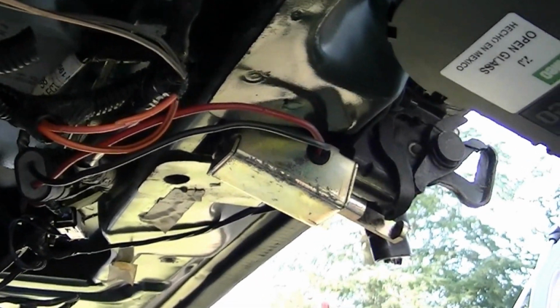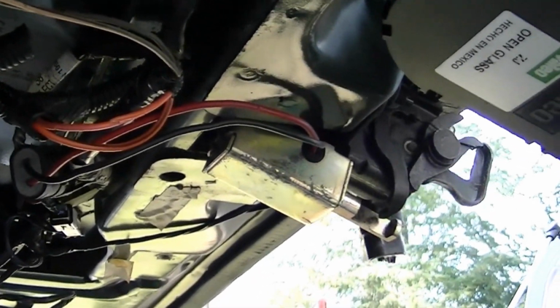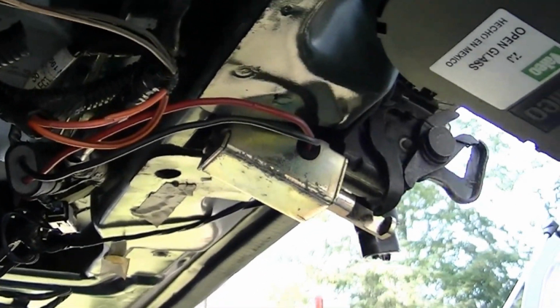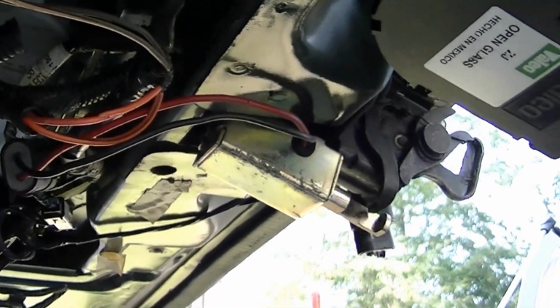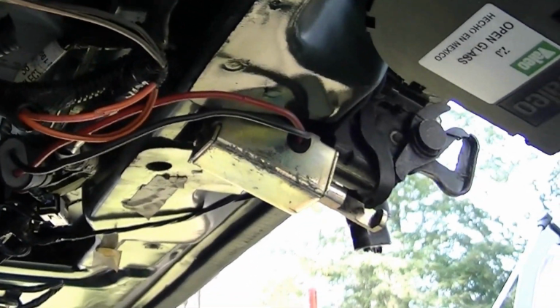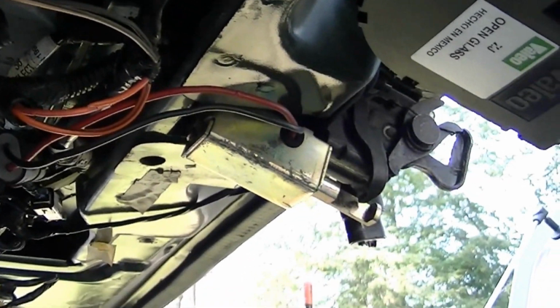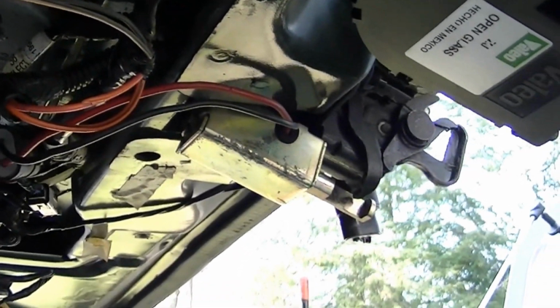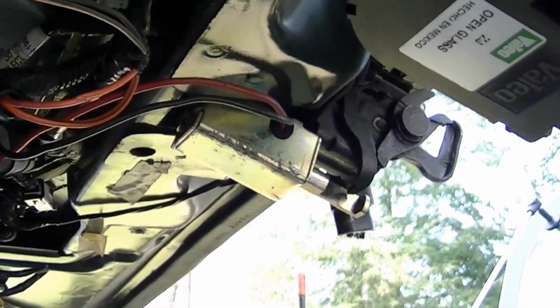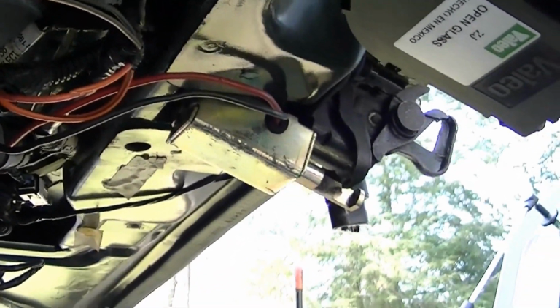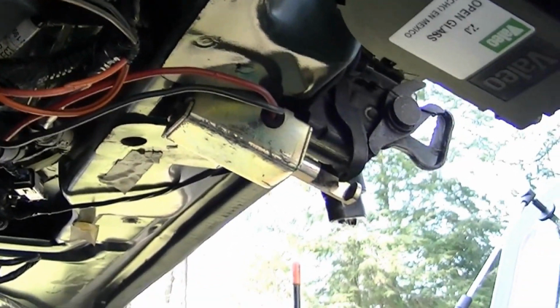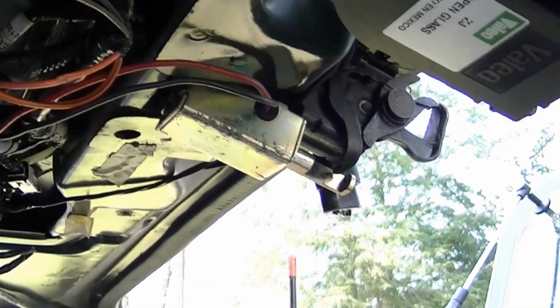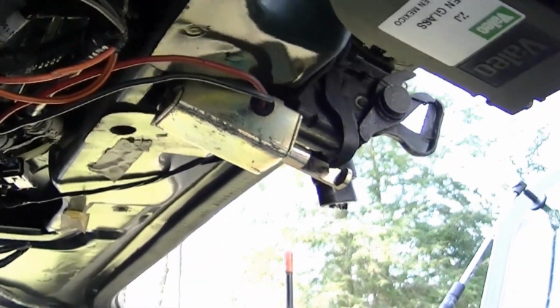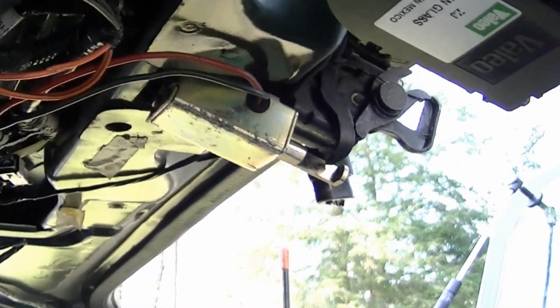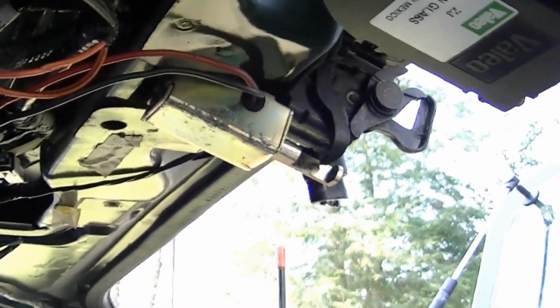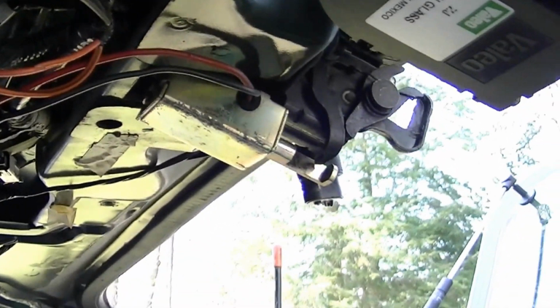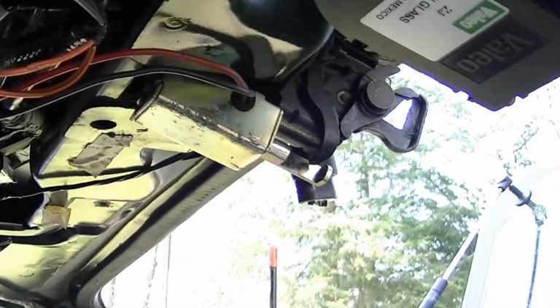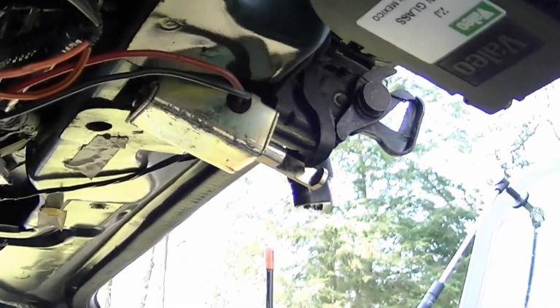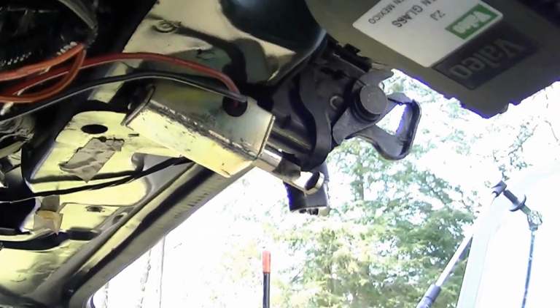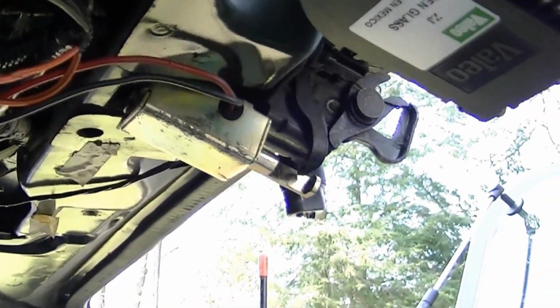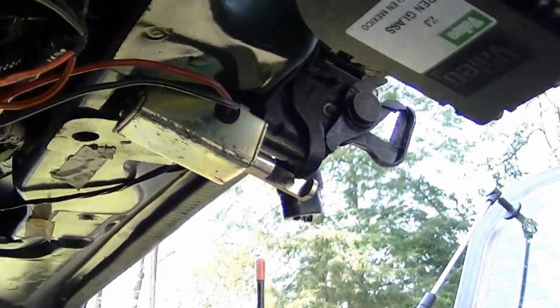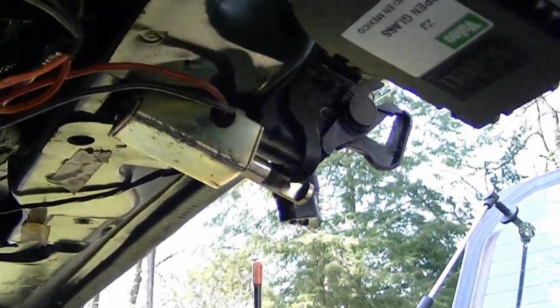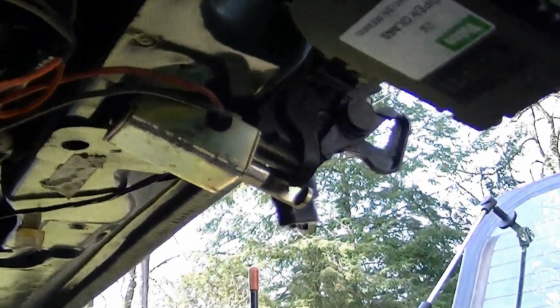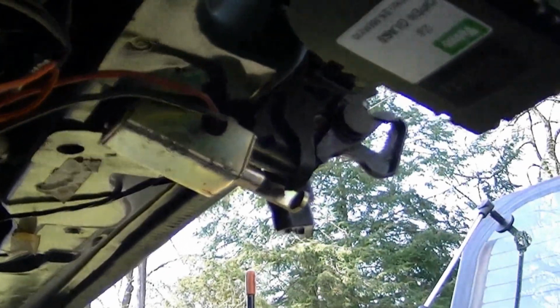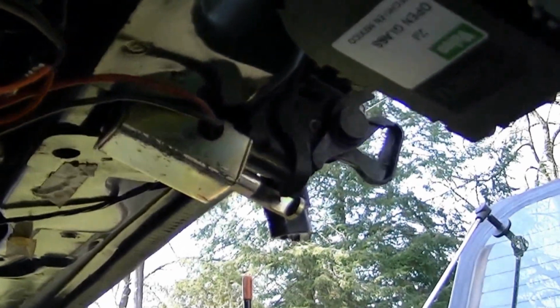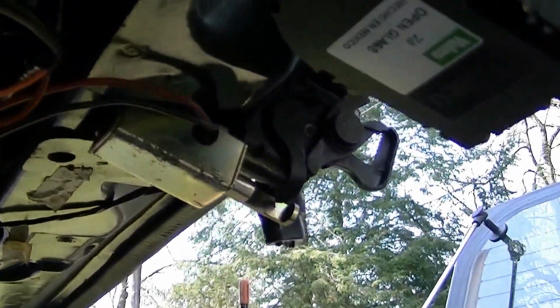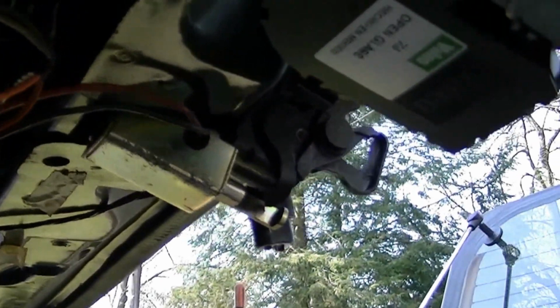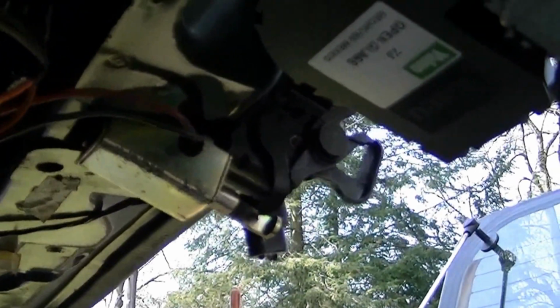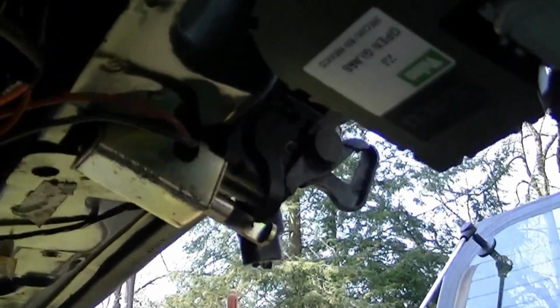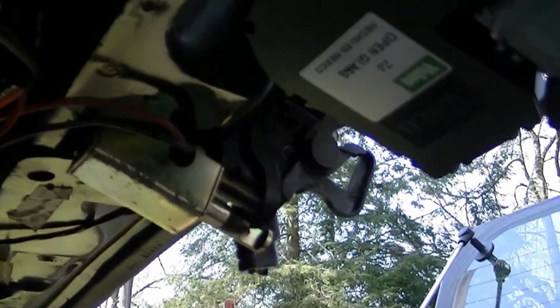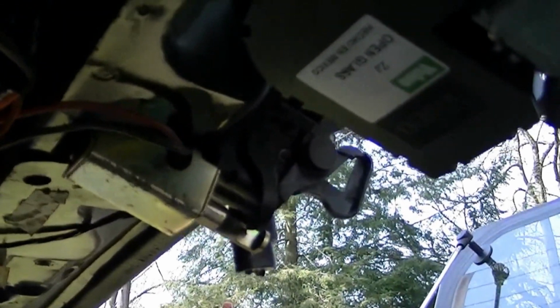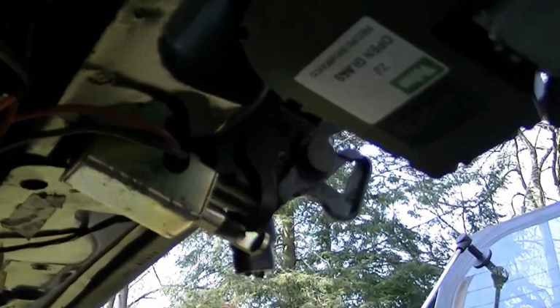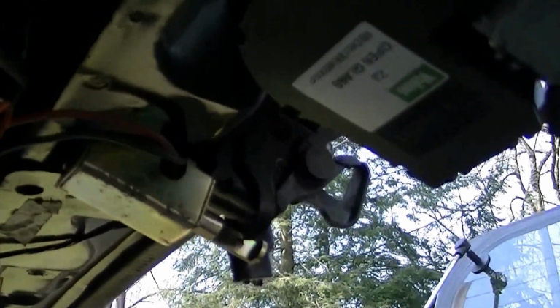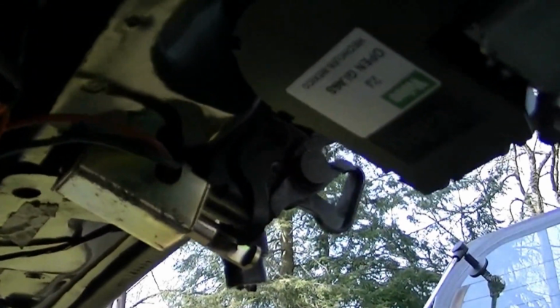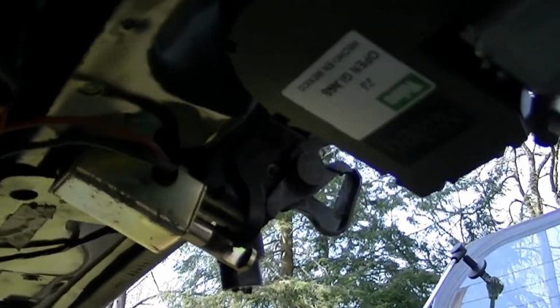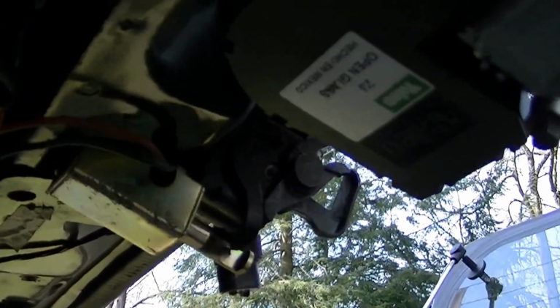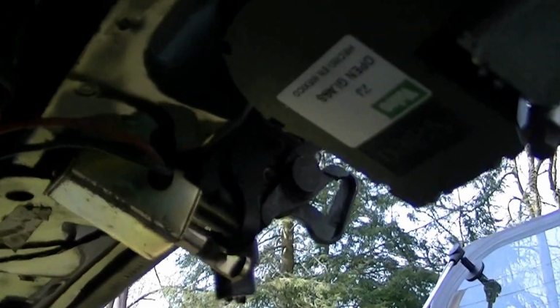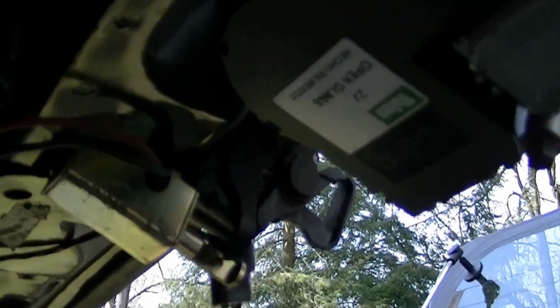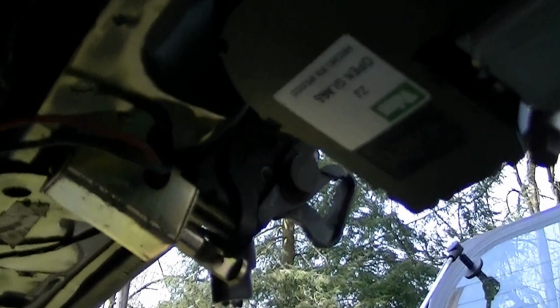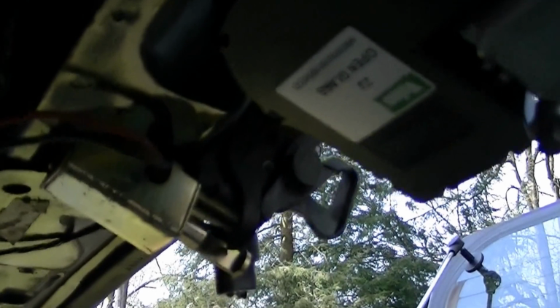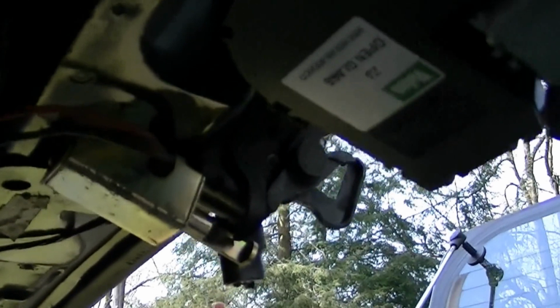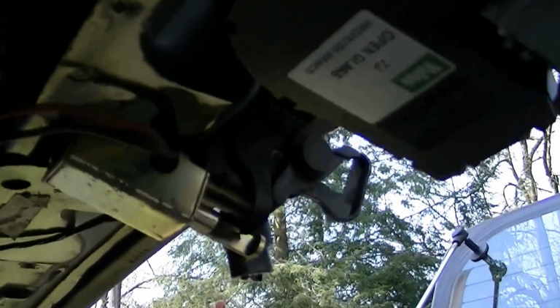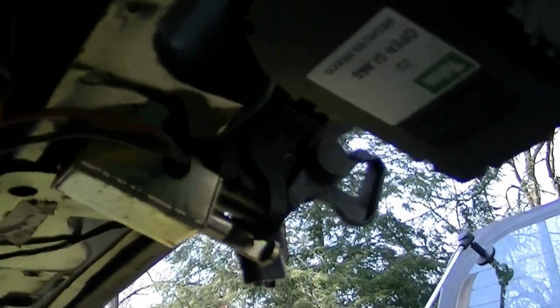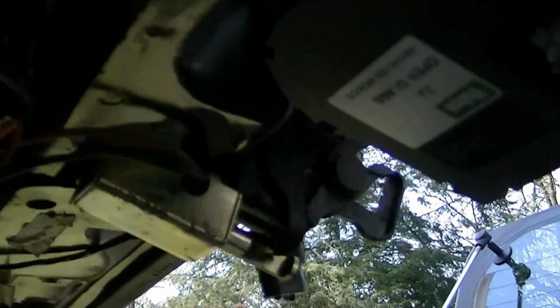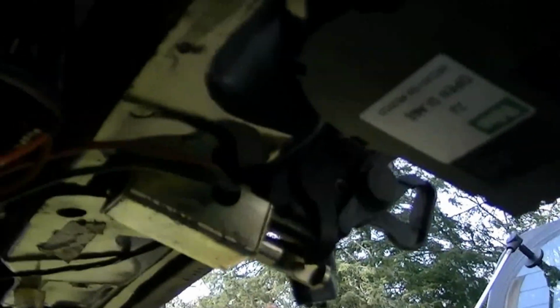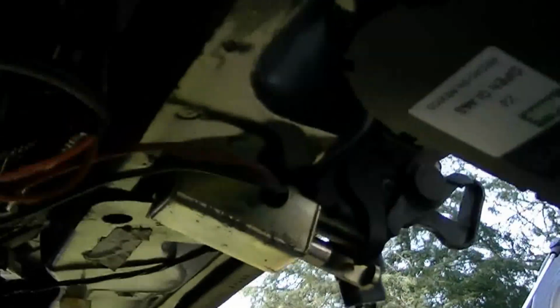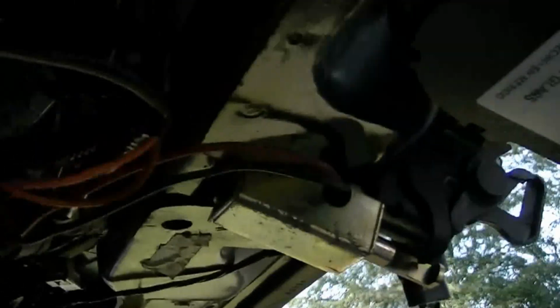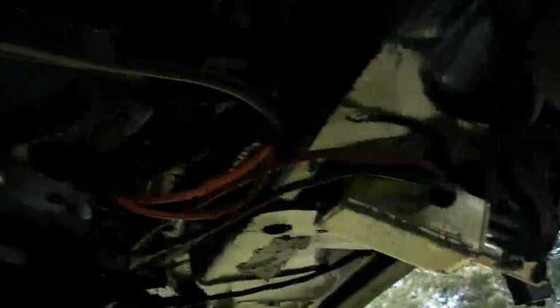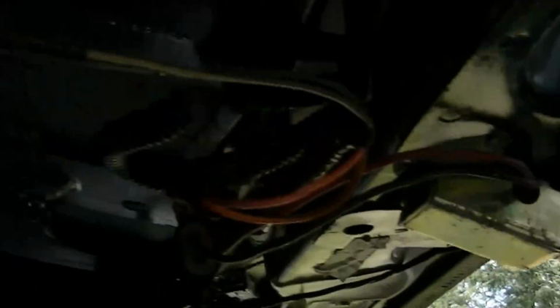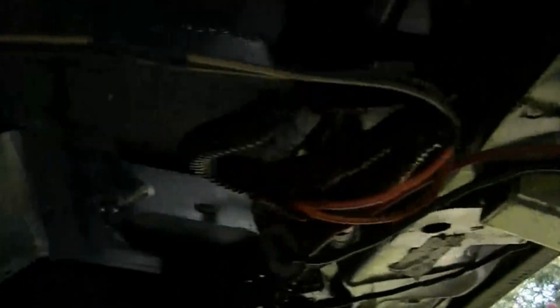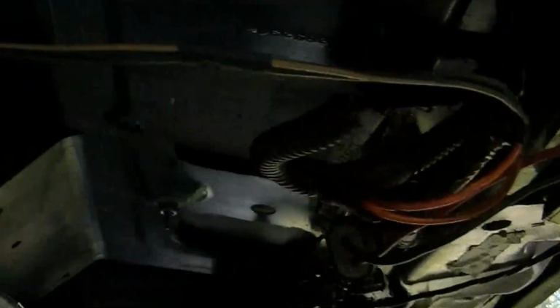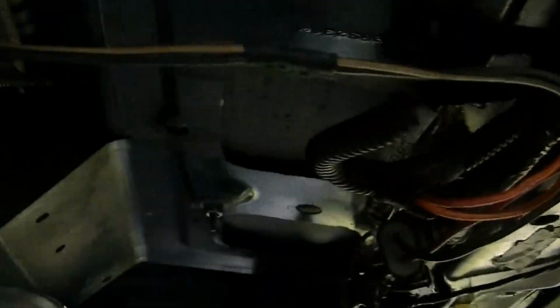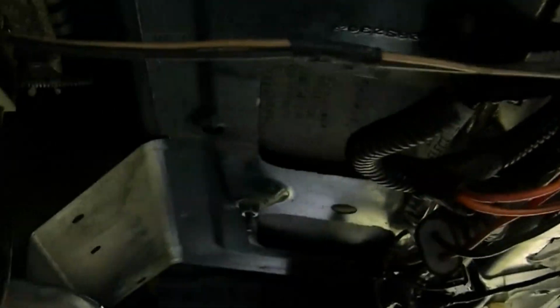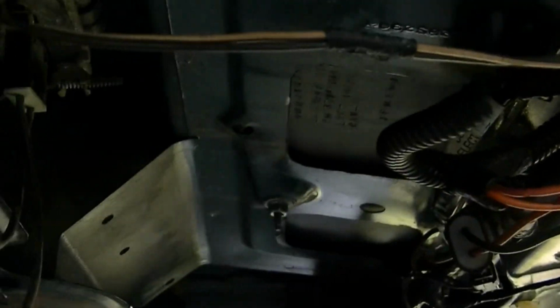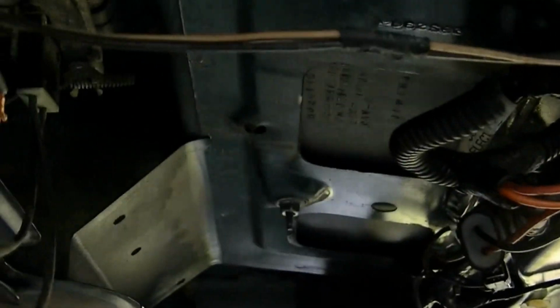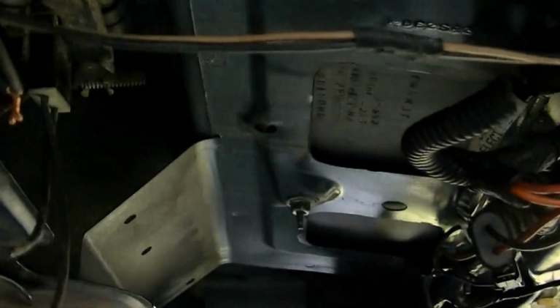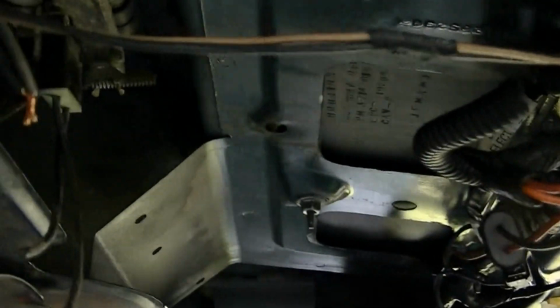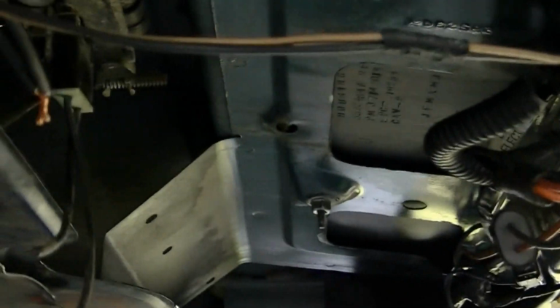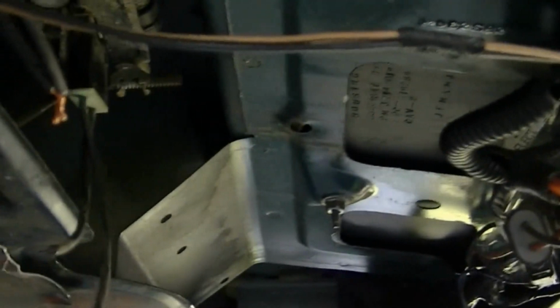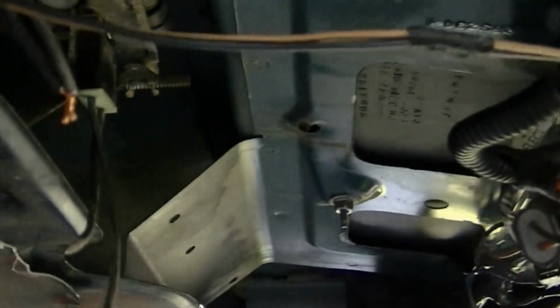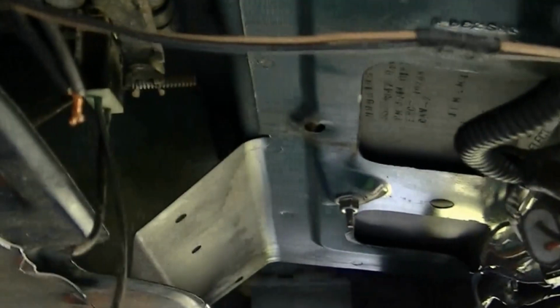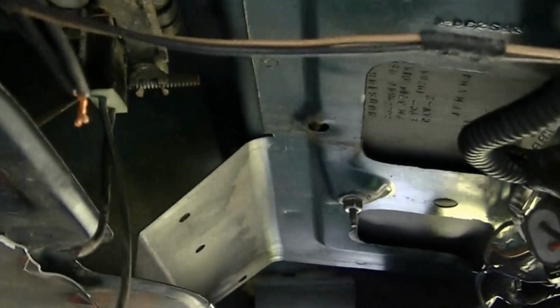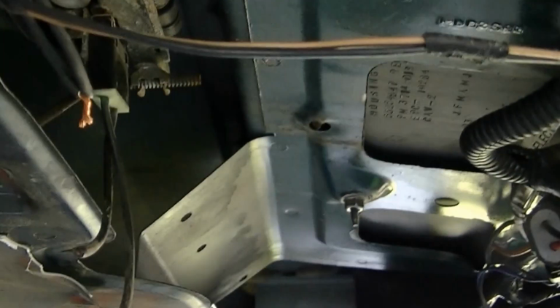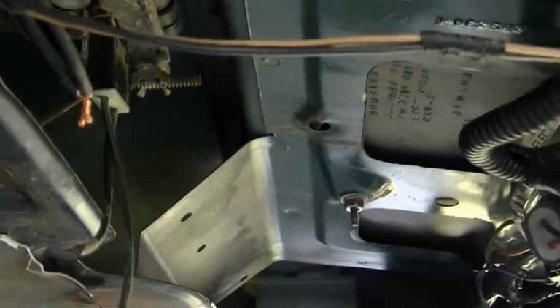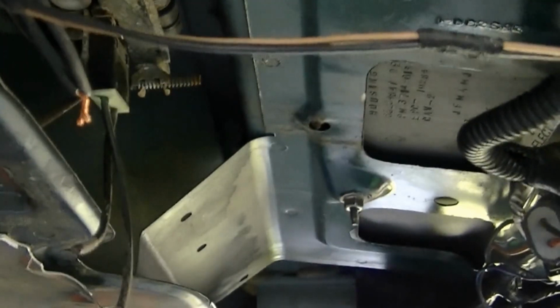Anyway, if your back window doesn't open, that might be what's wrong with it.